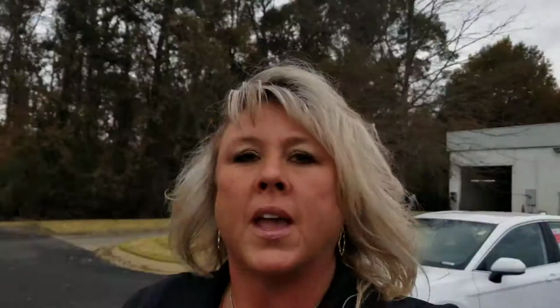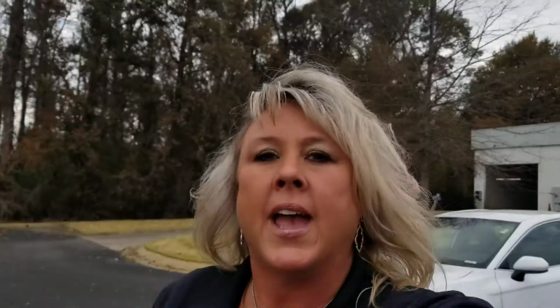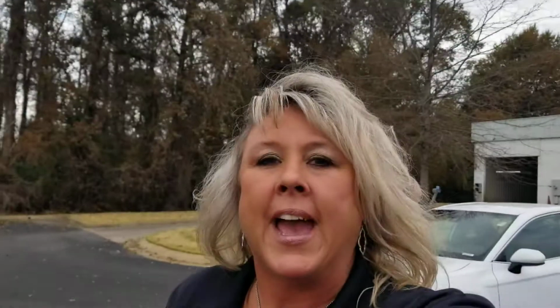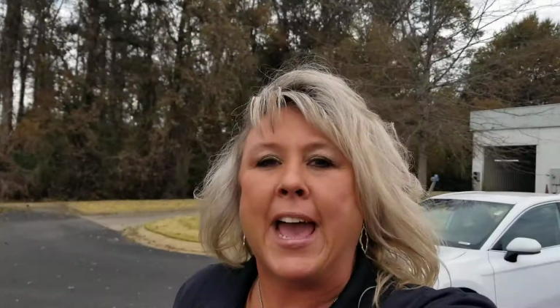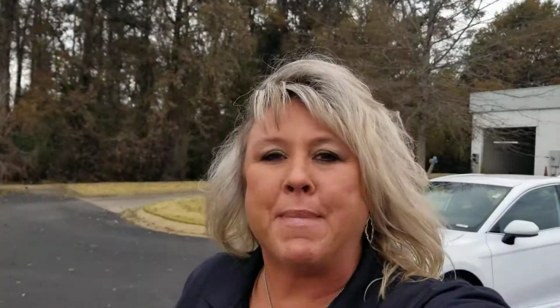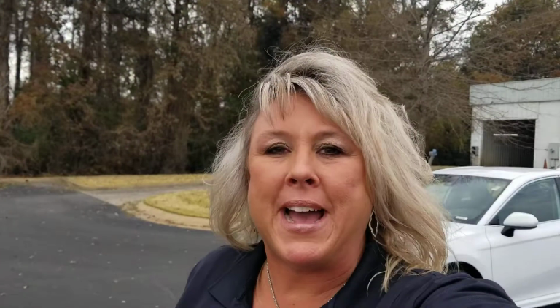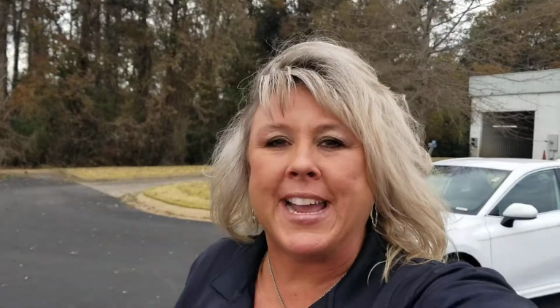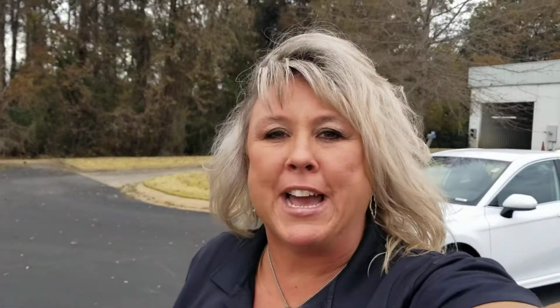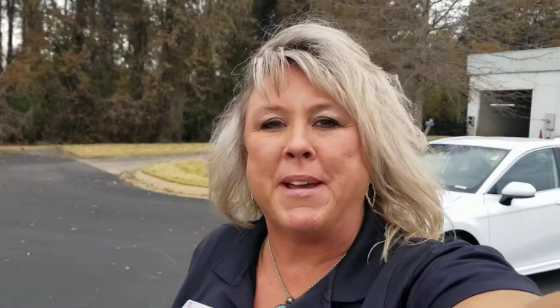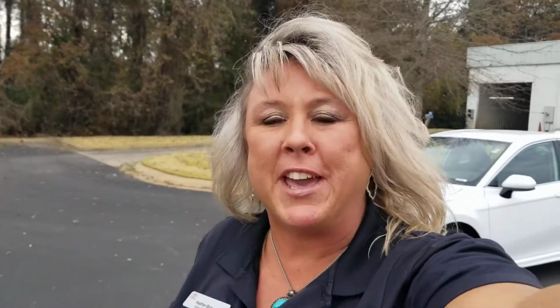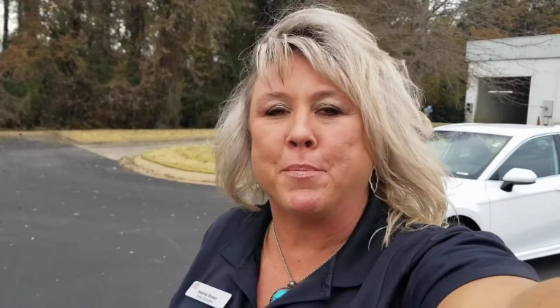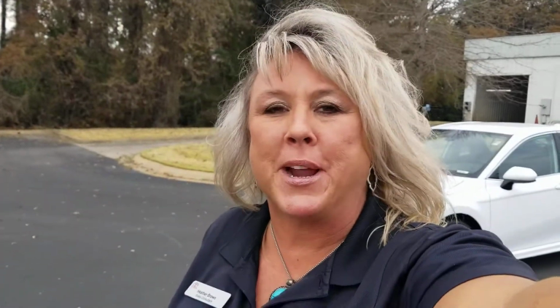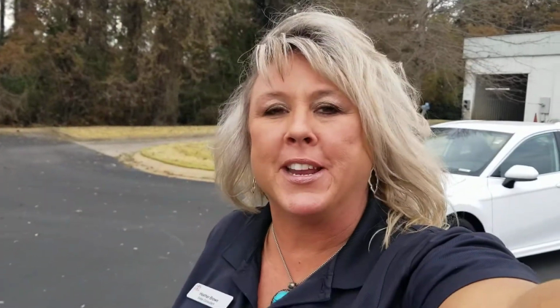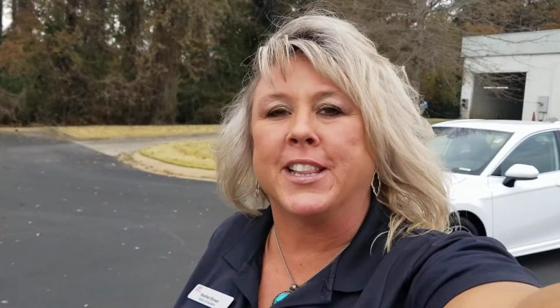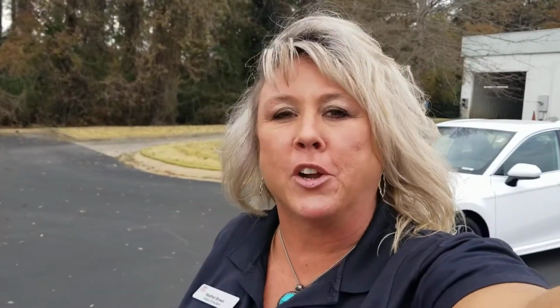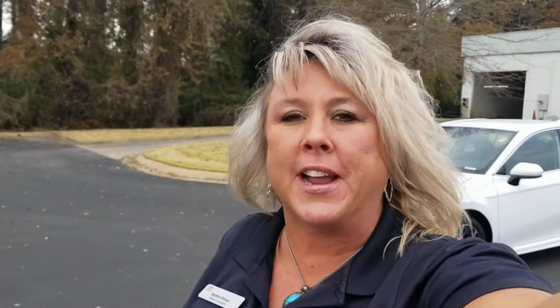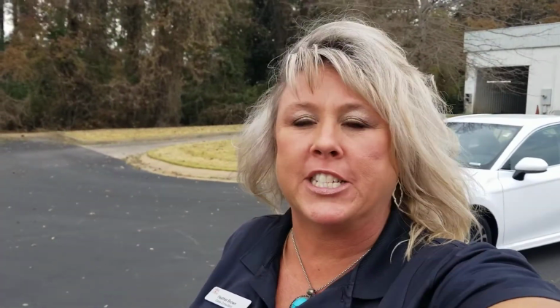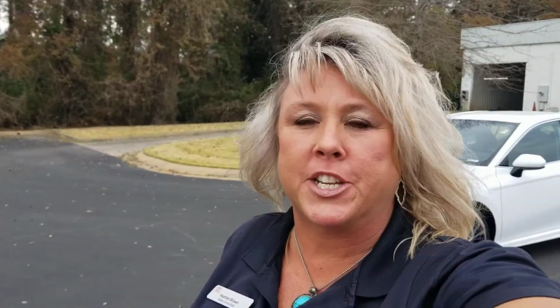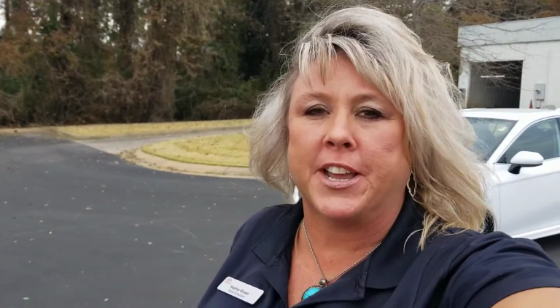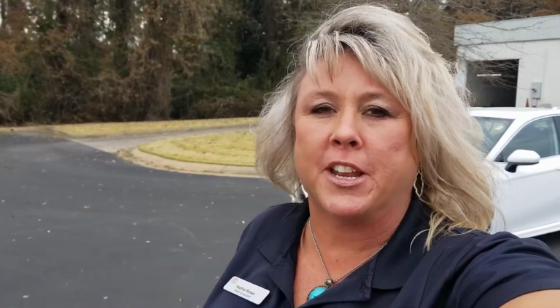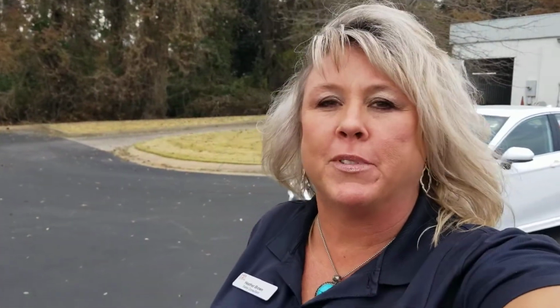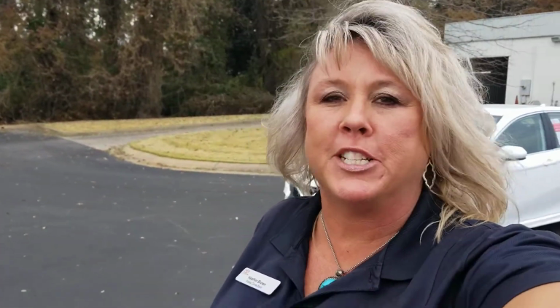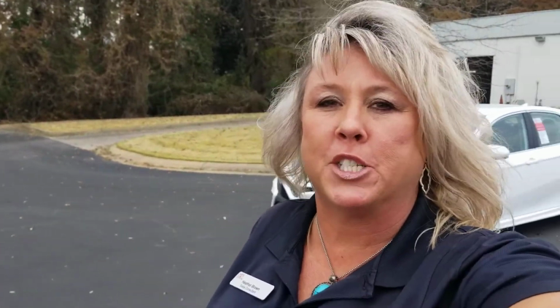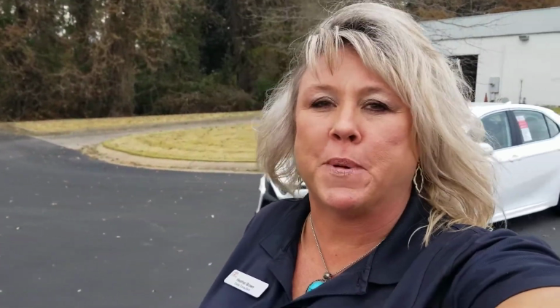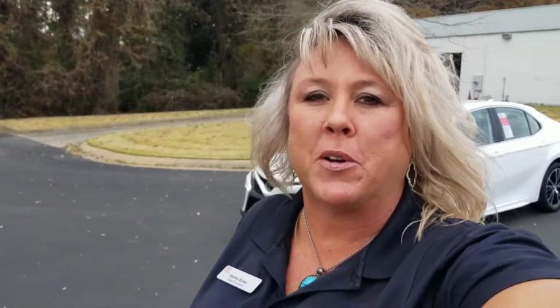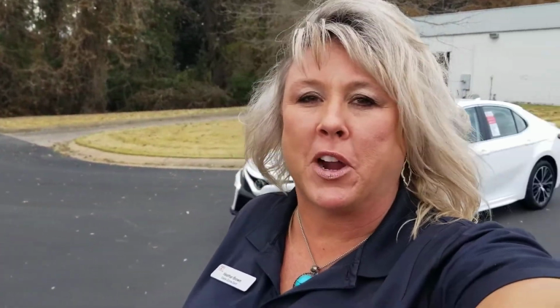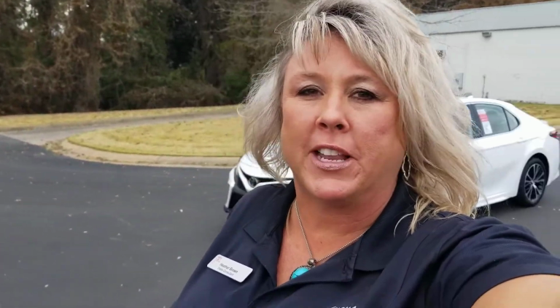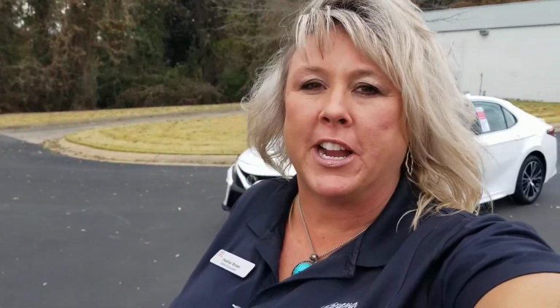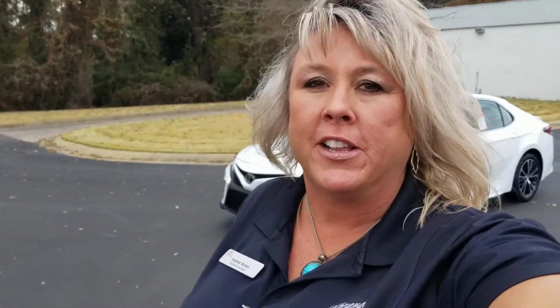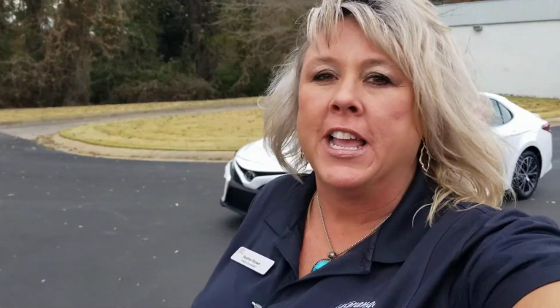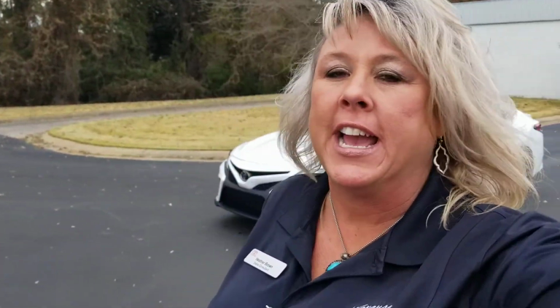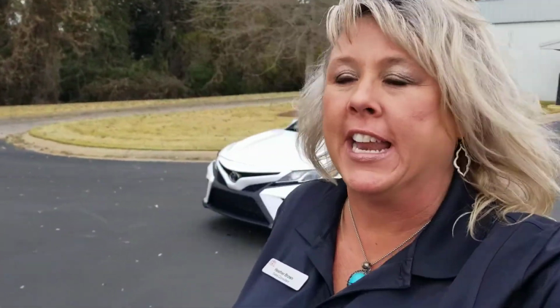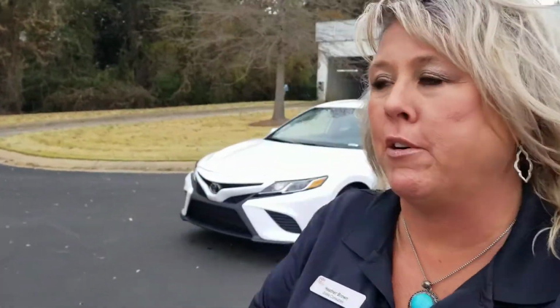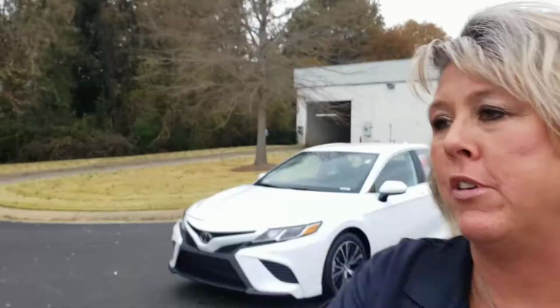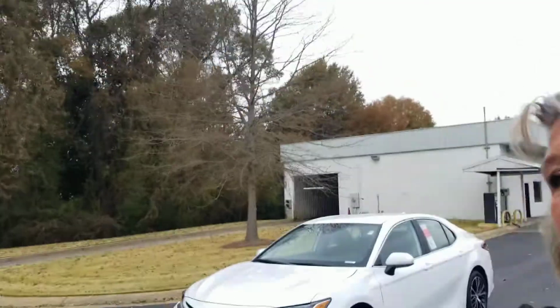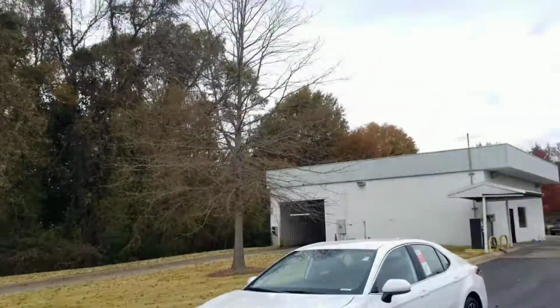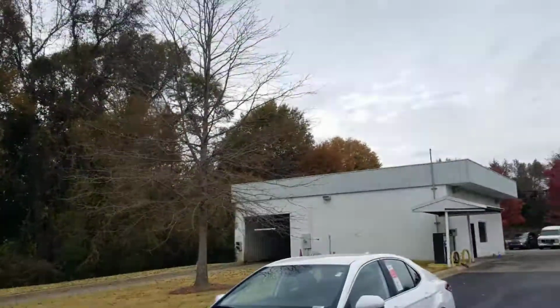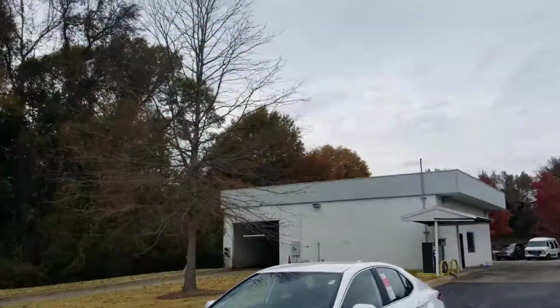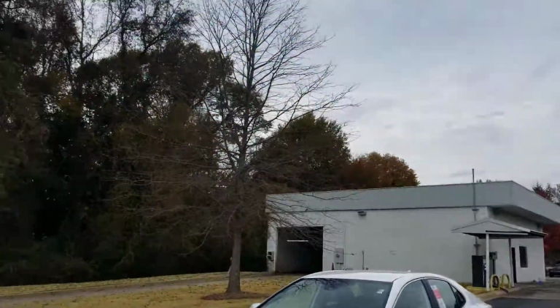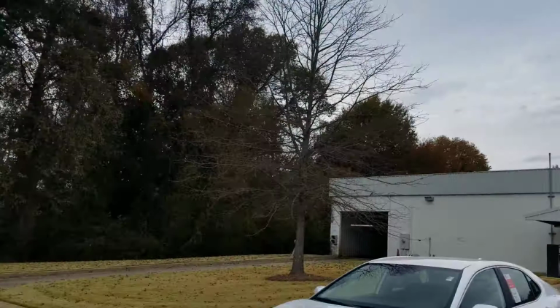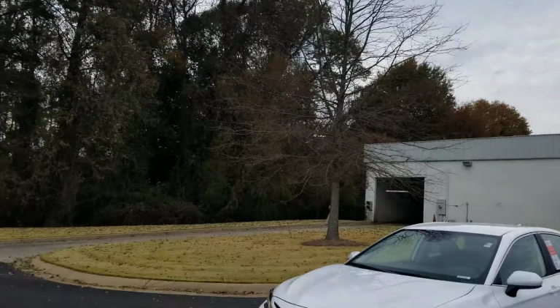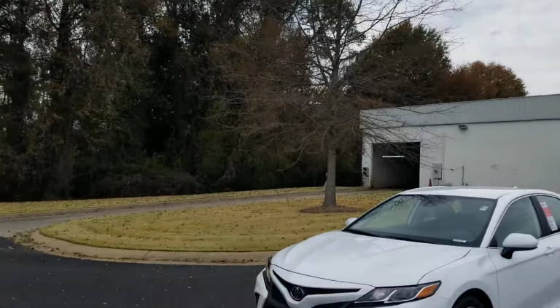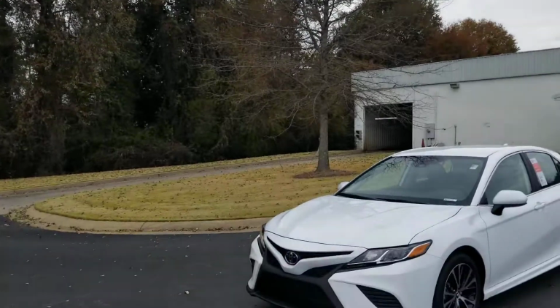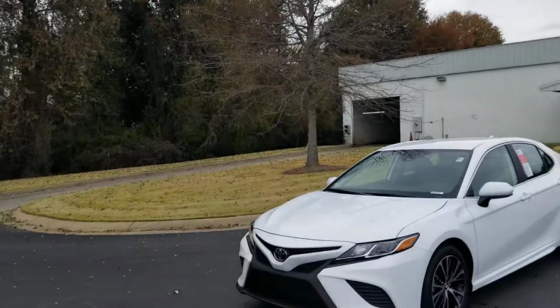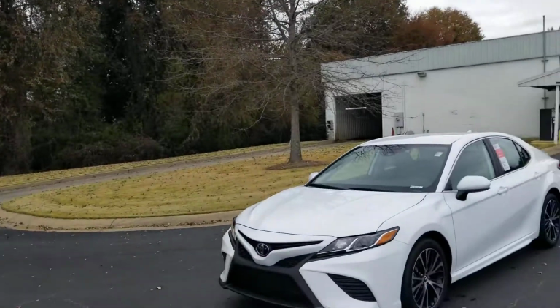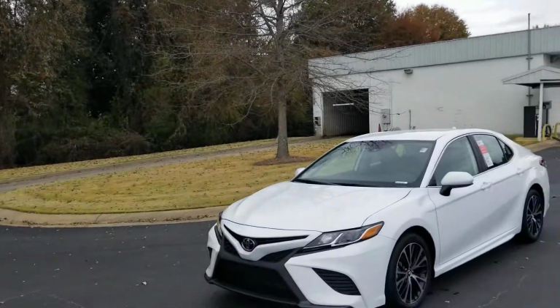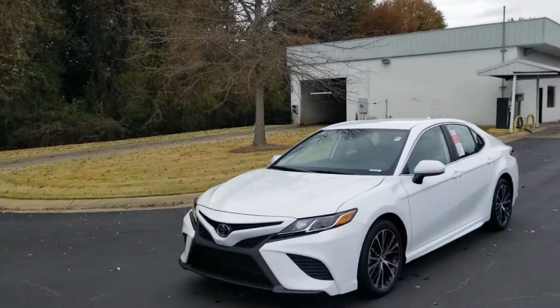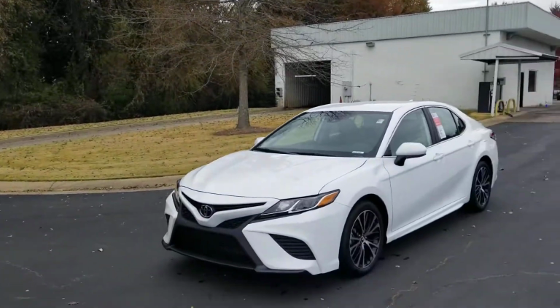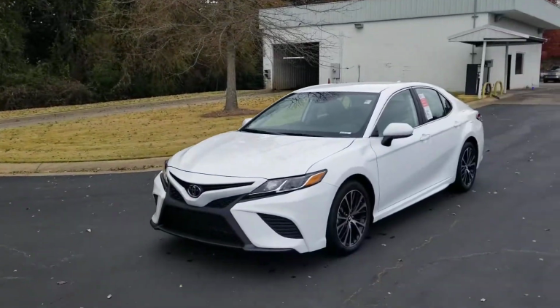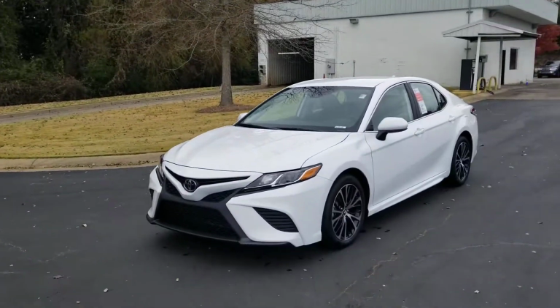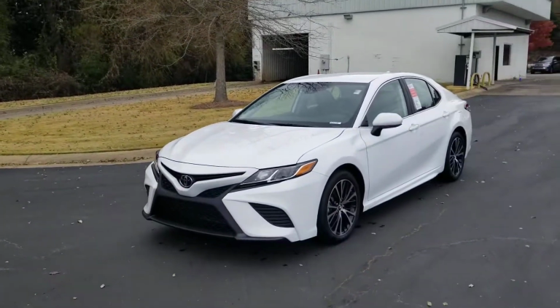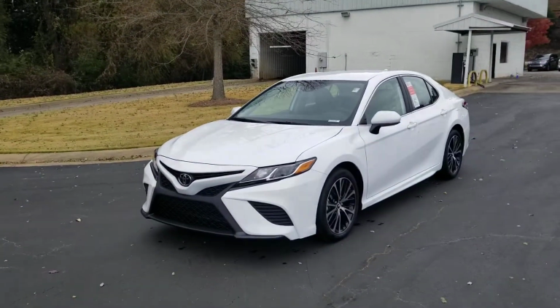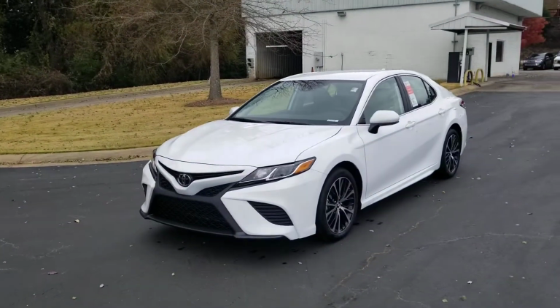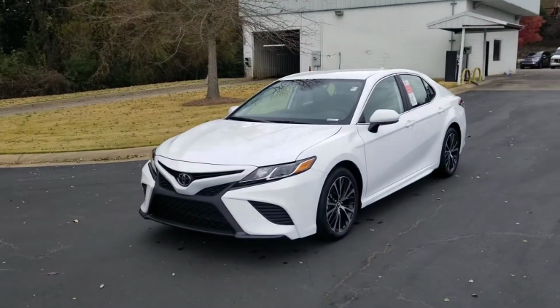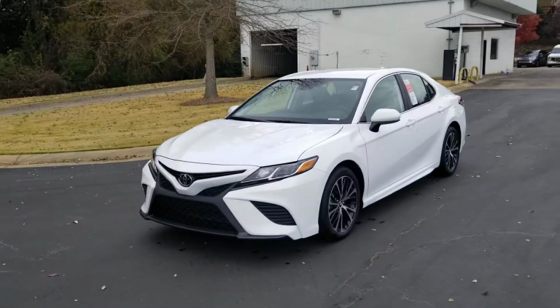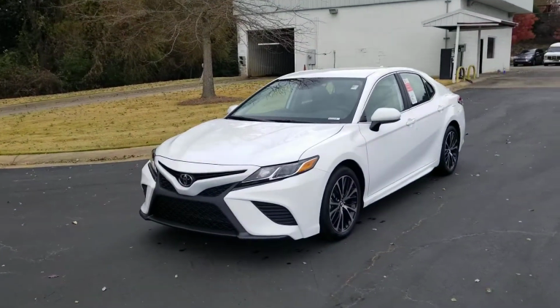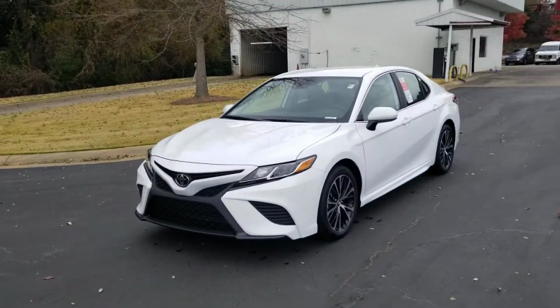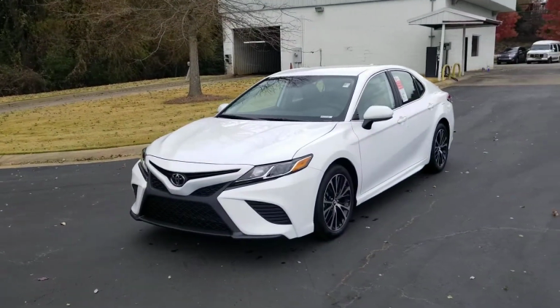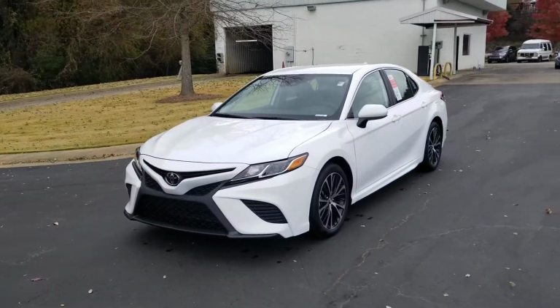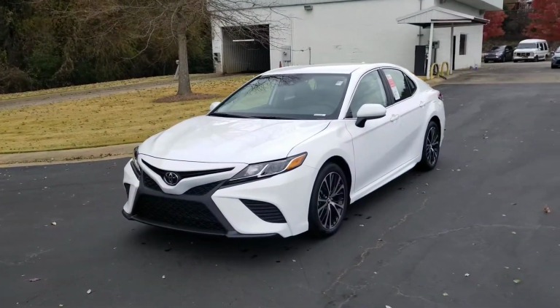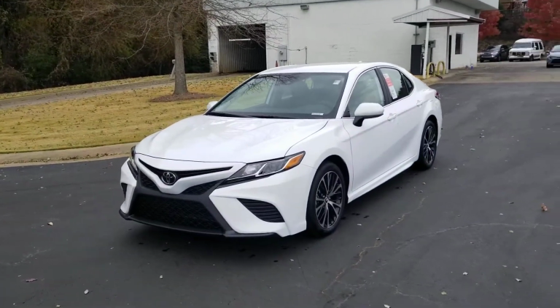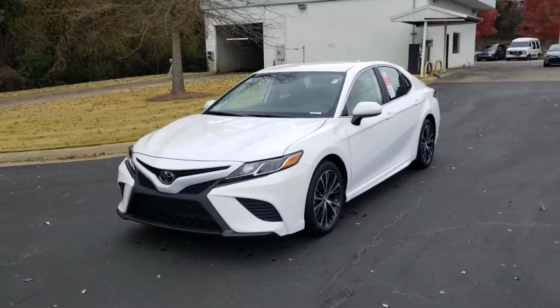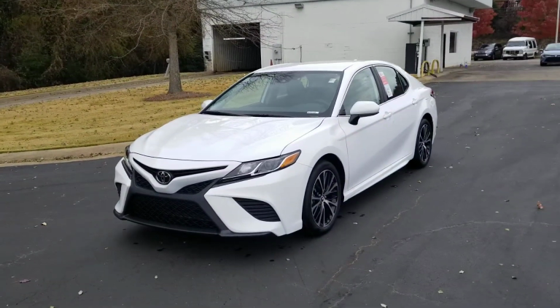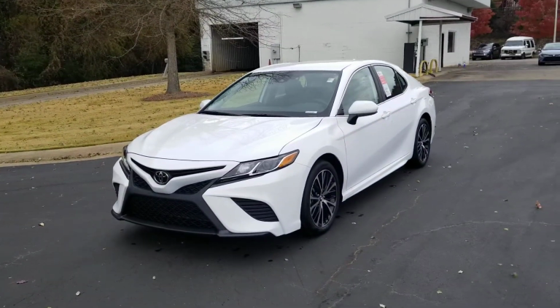Hey Mike, I'm Heather Brown at LaGrange Toyota. We just spoke earlier and I wanted to show you this beautiful 2019 Toyota Camry.